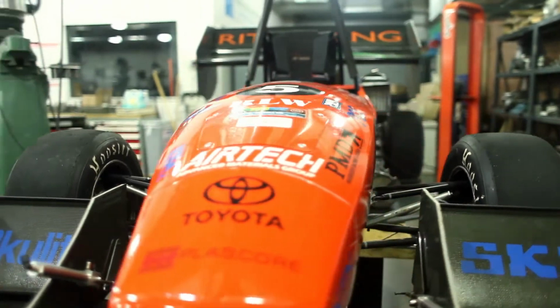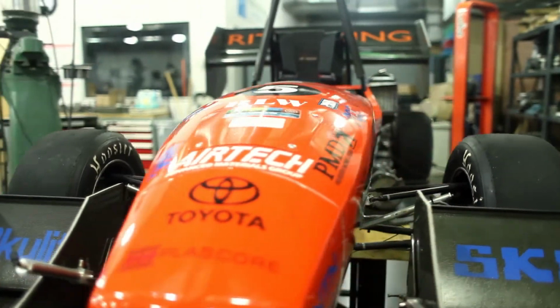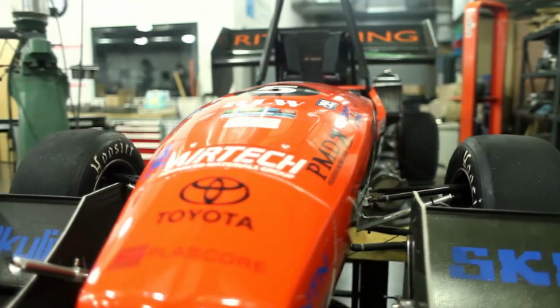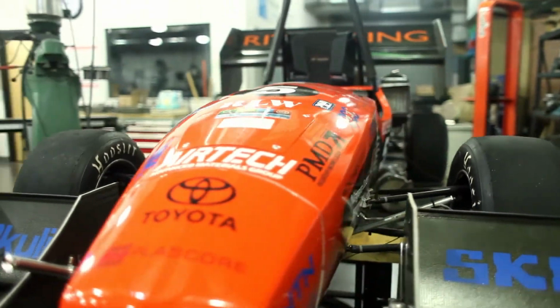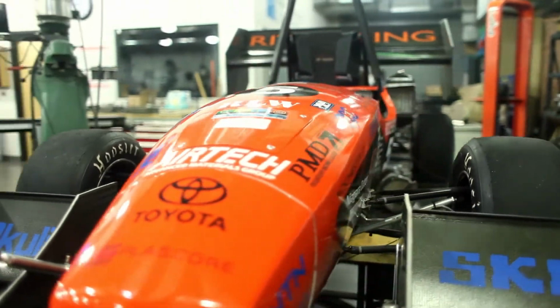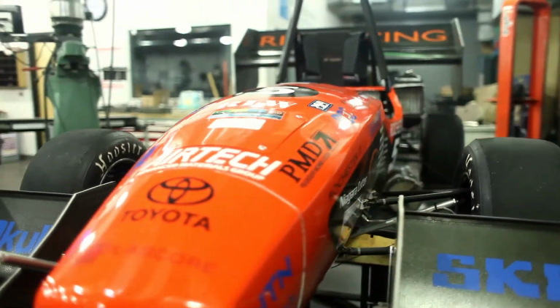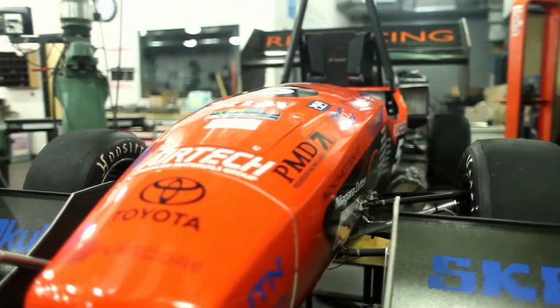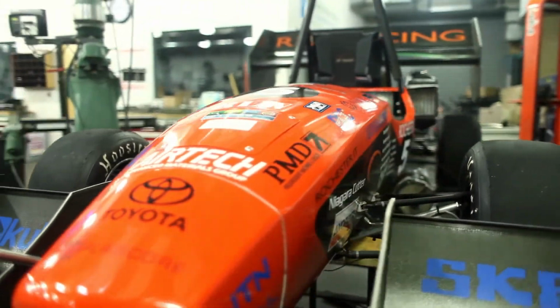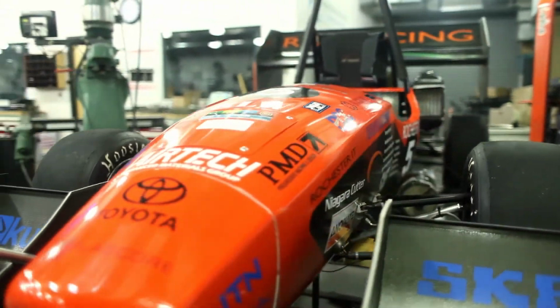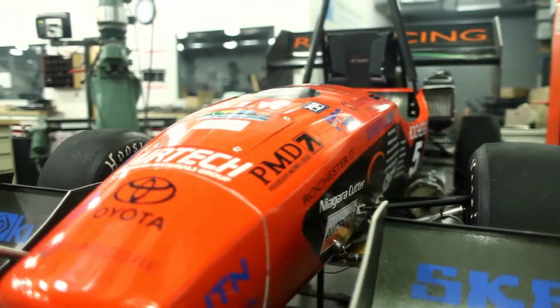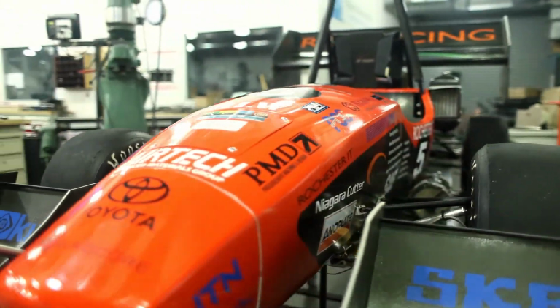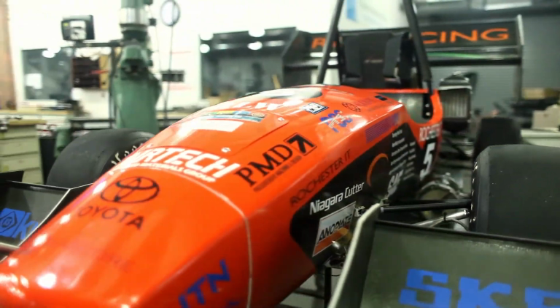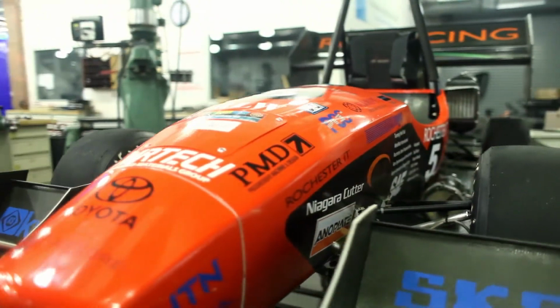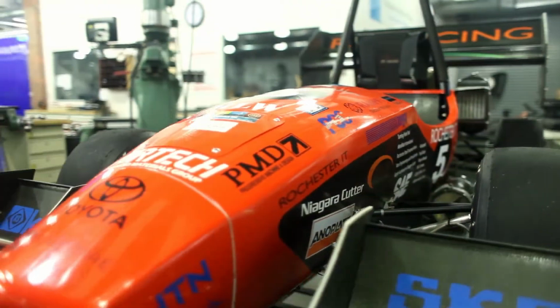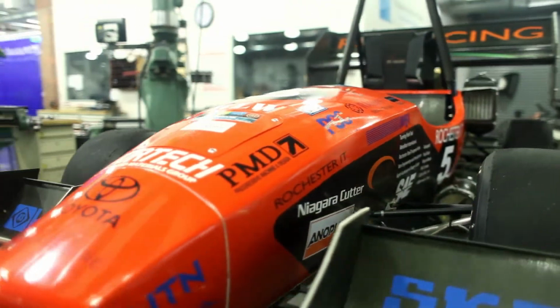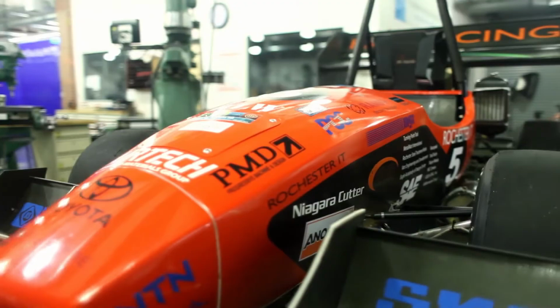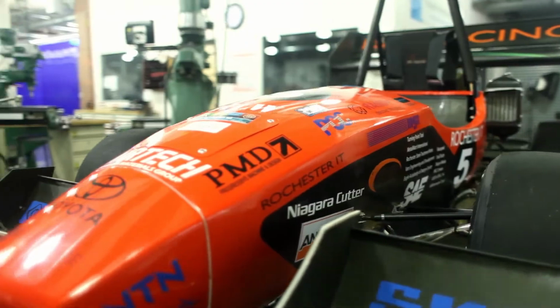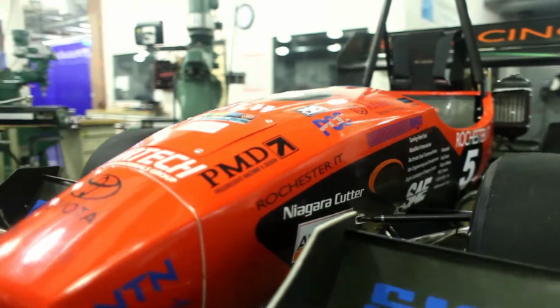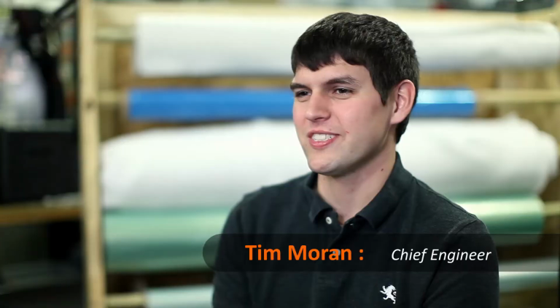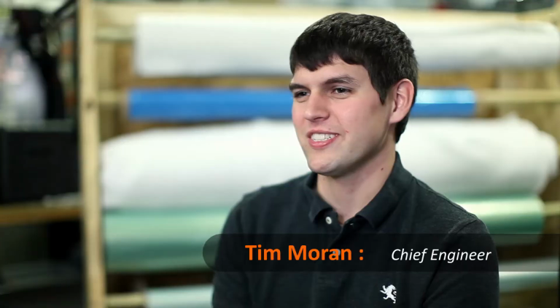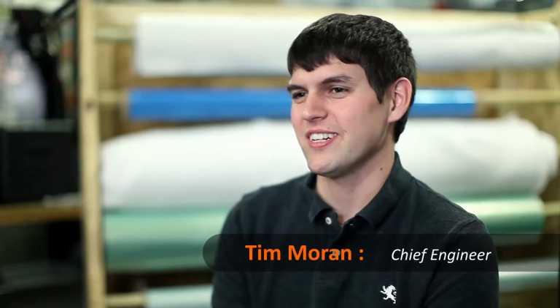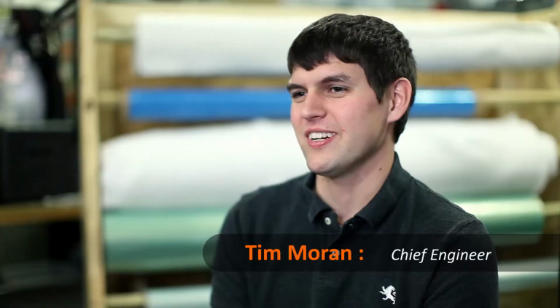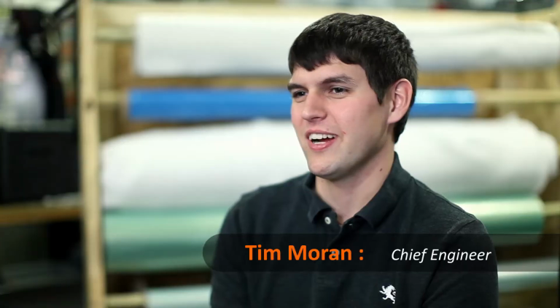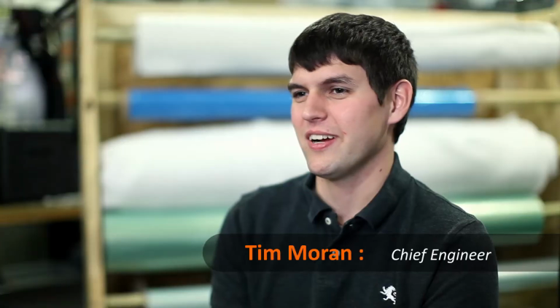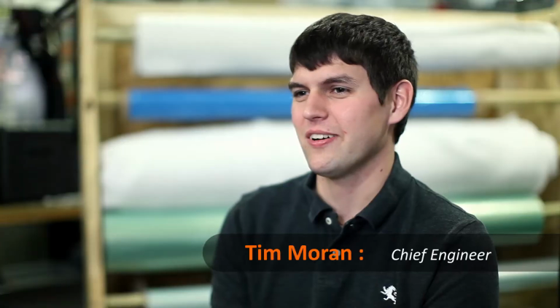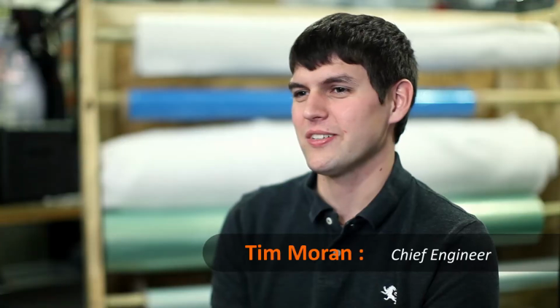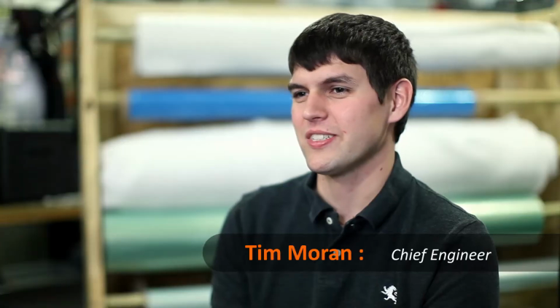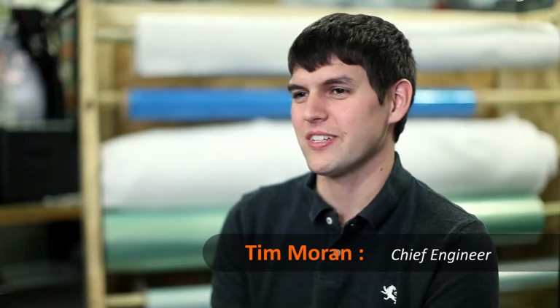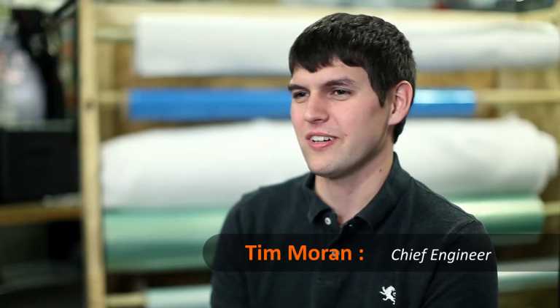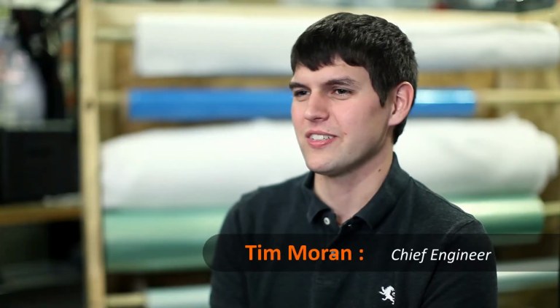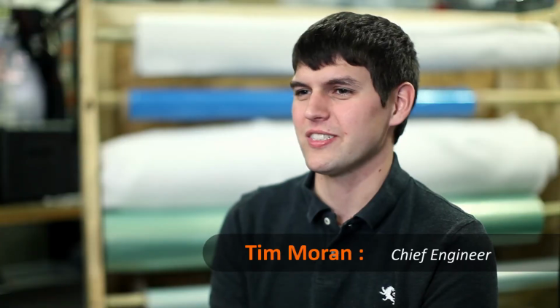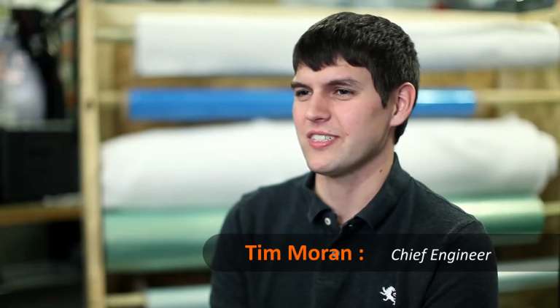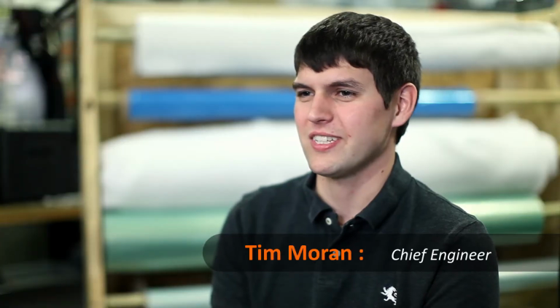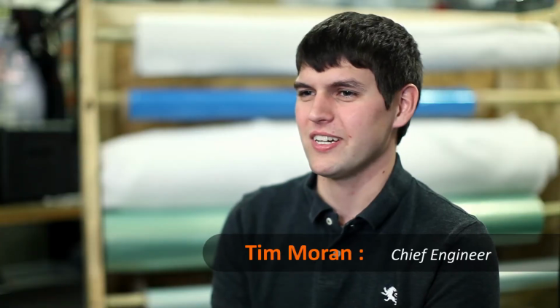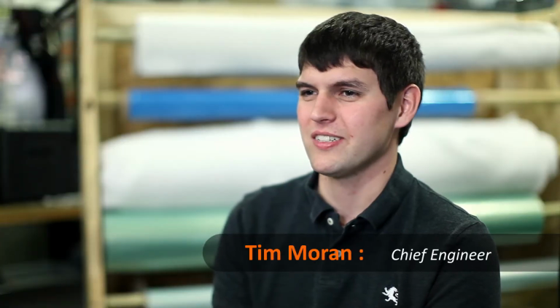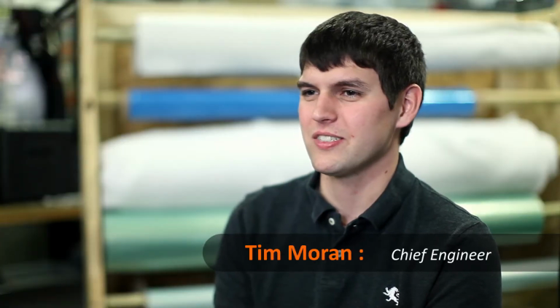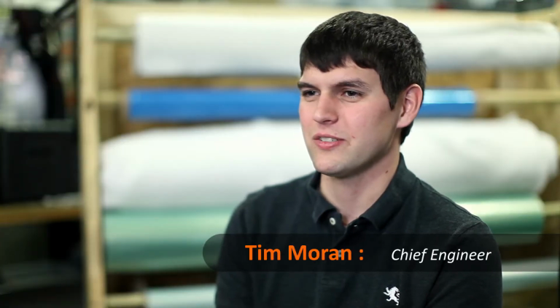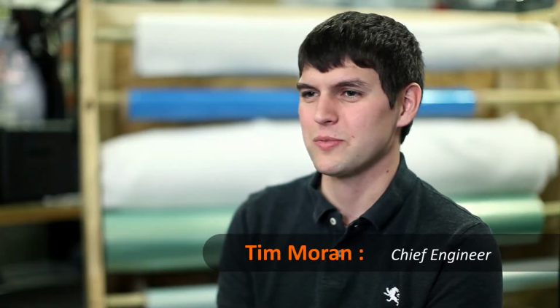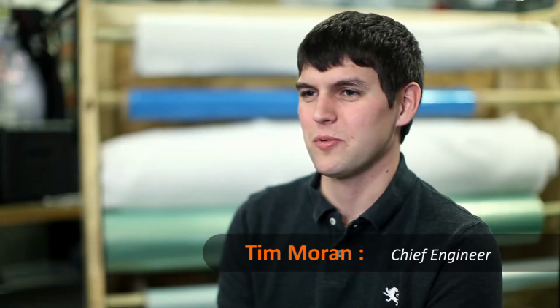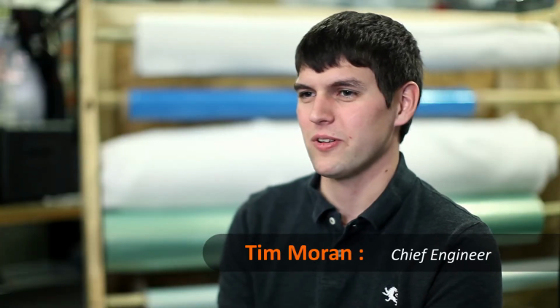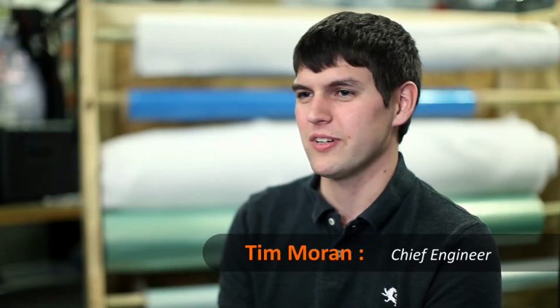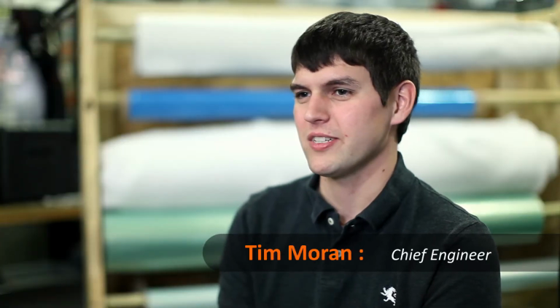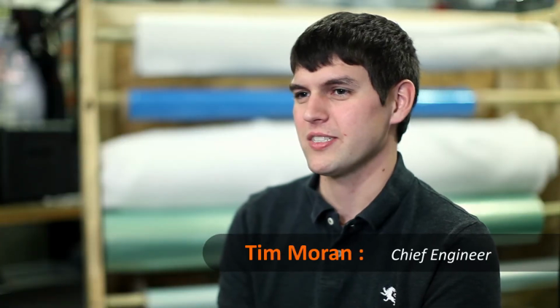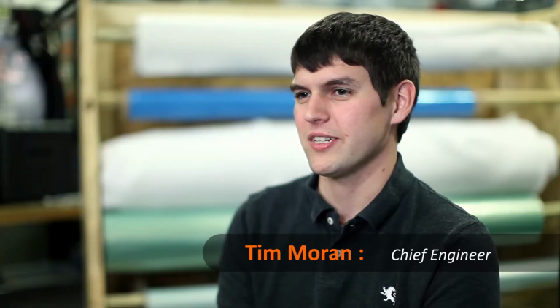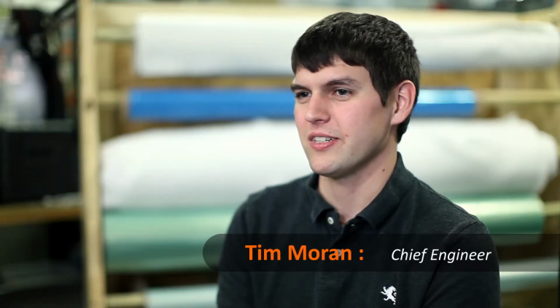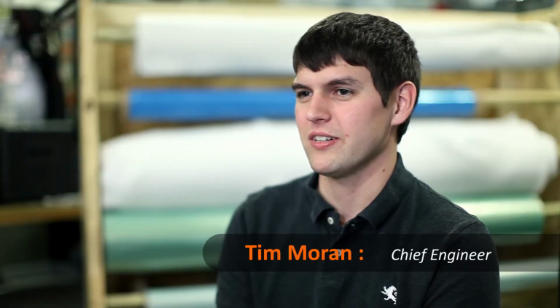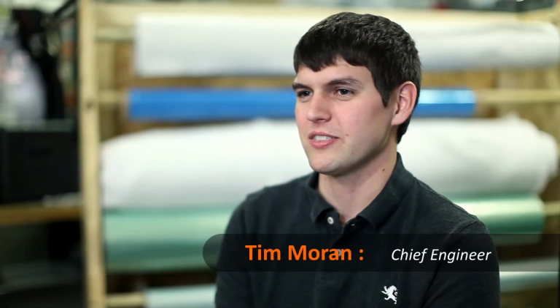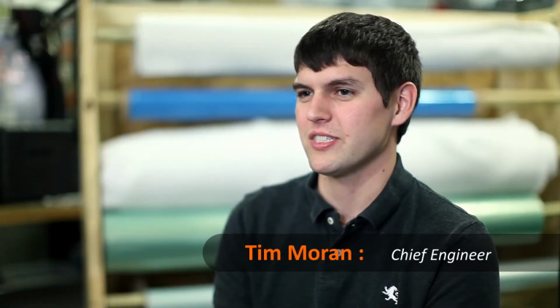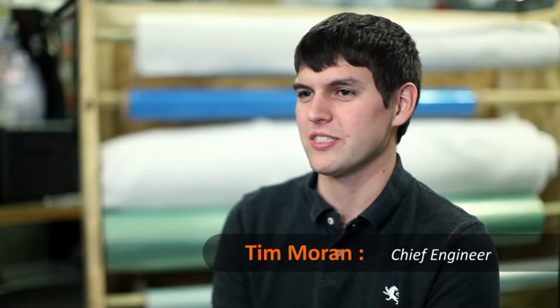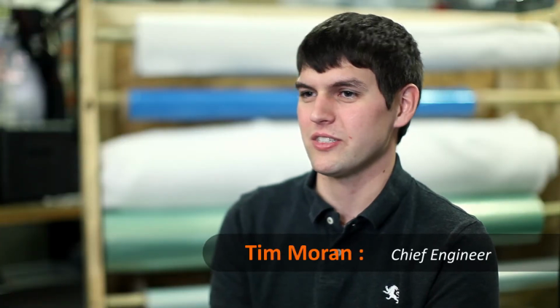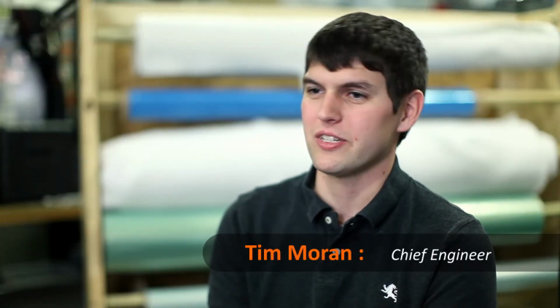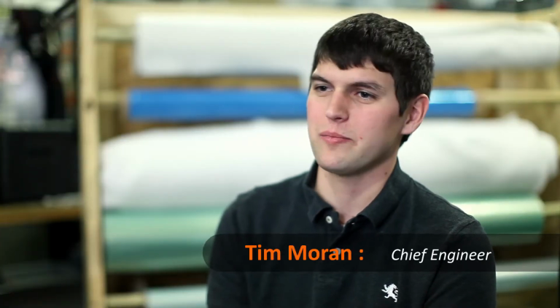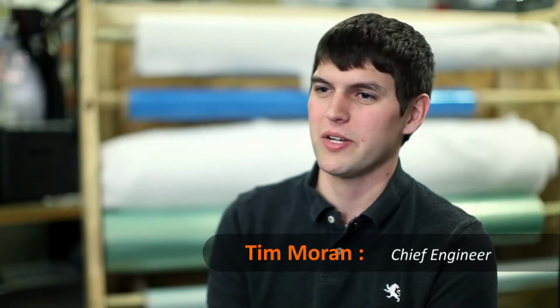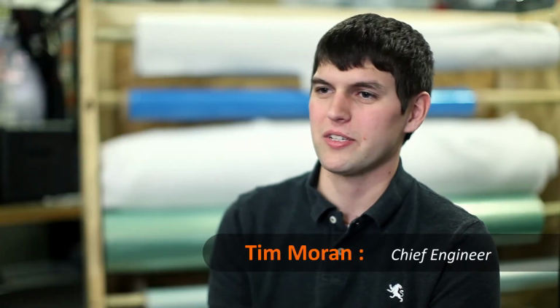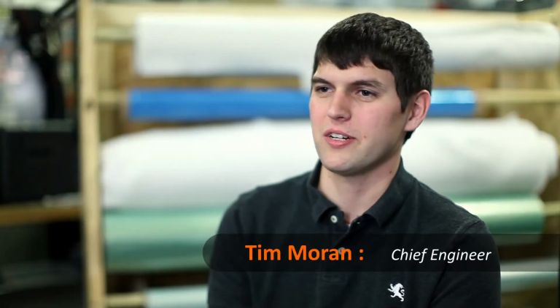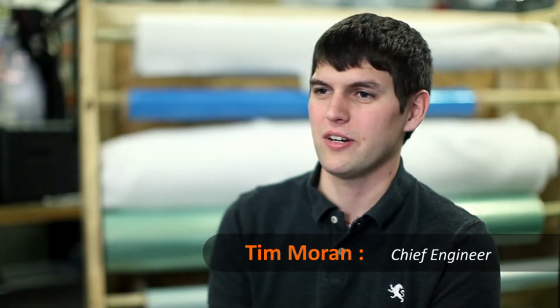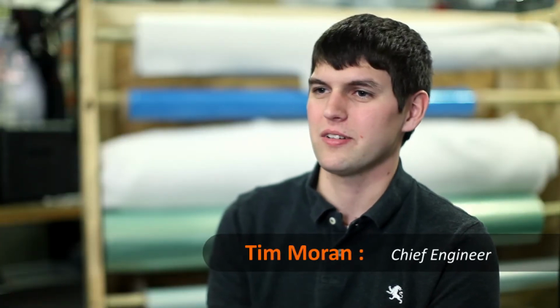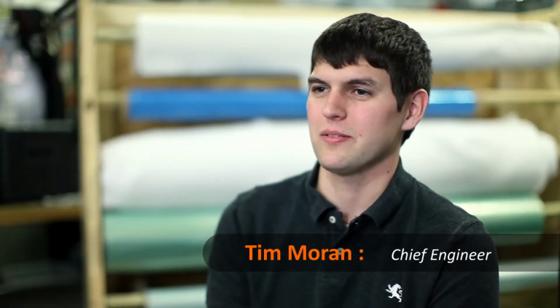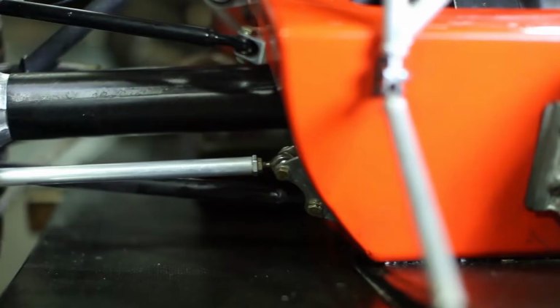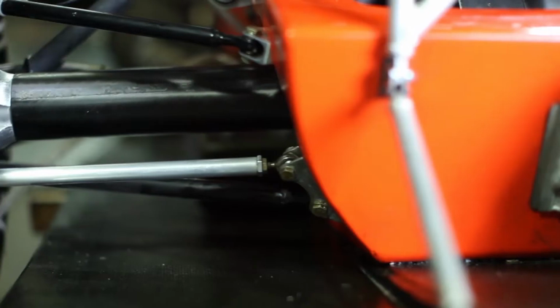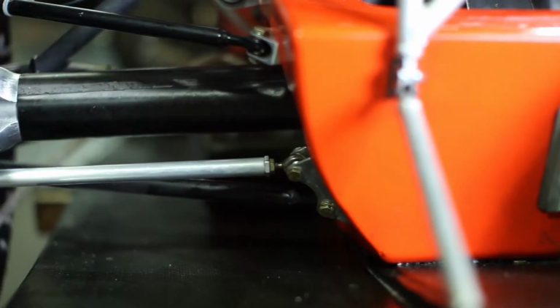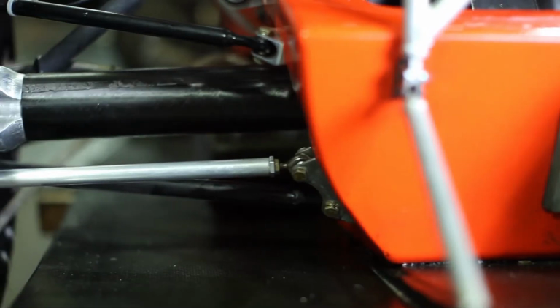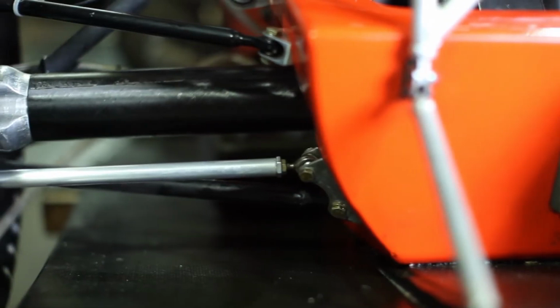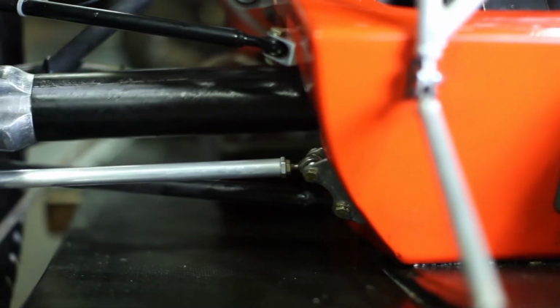My name is Tim Moran, I'm the Chief Engineer. I always encourage designers to explore the latest technologies so they can make the car the best it can be.